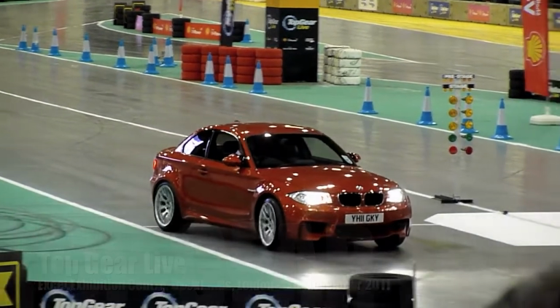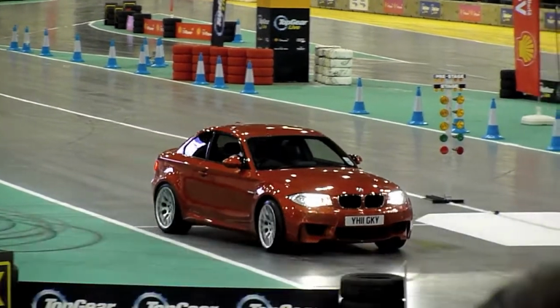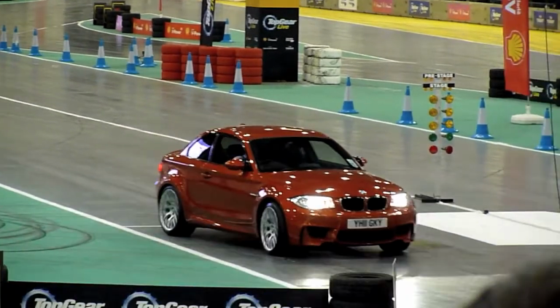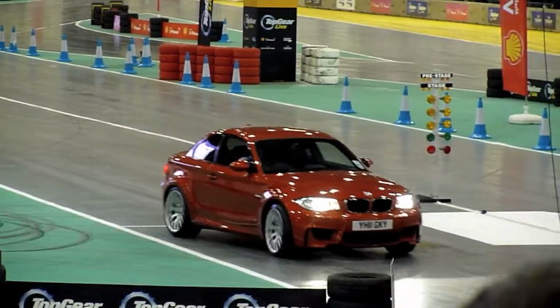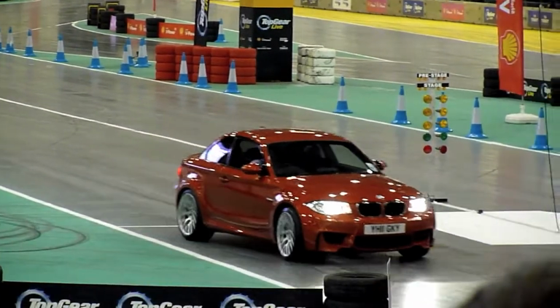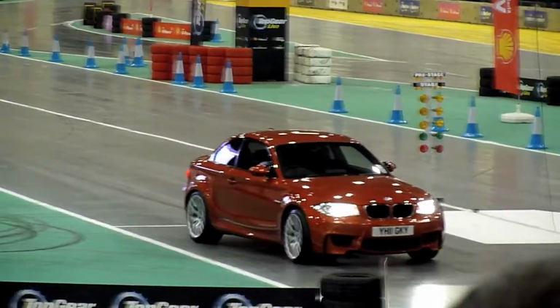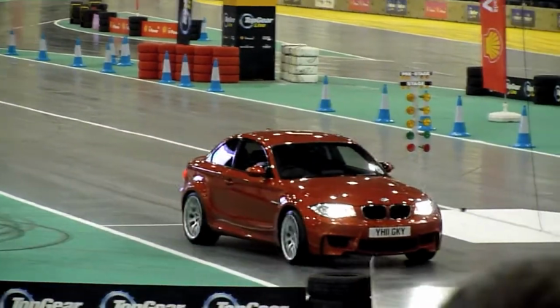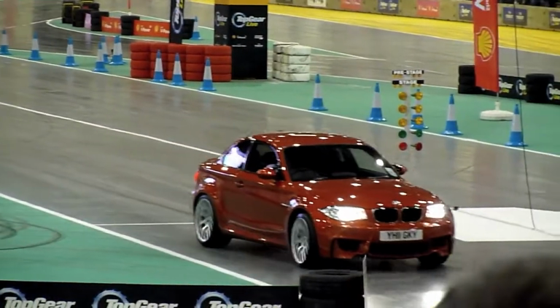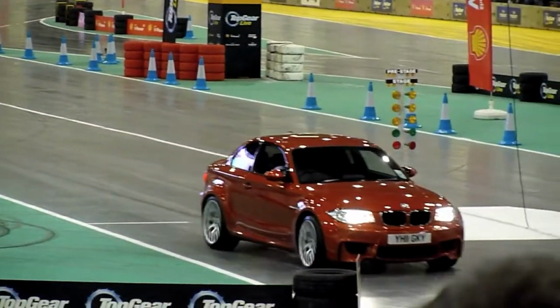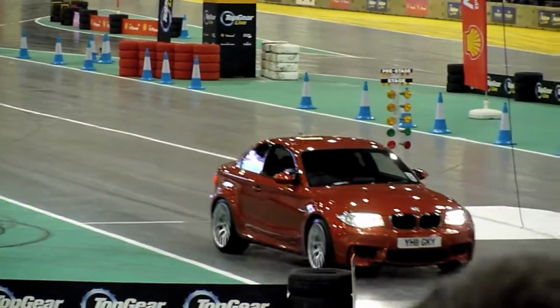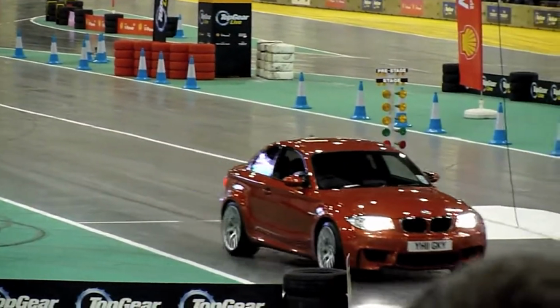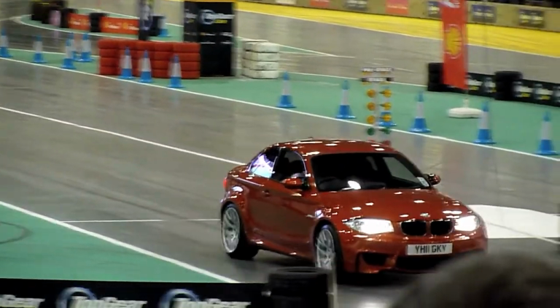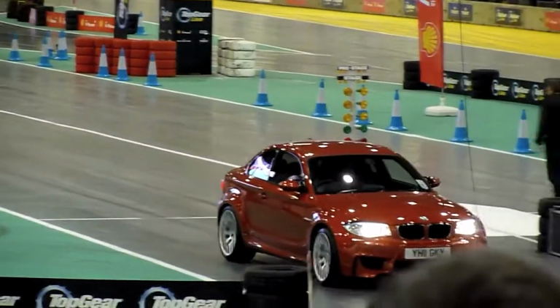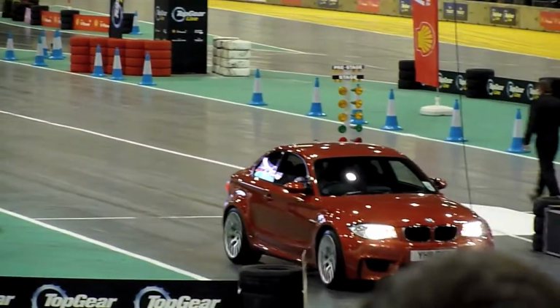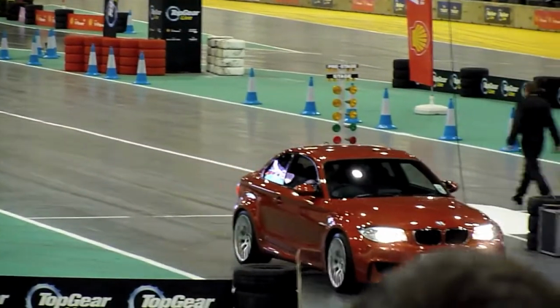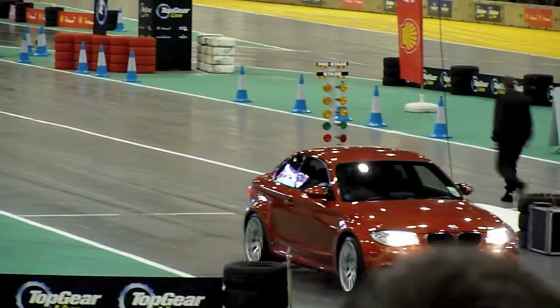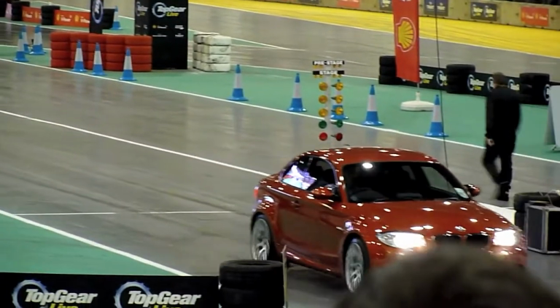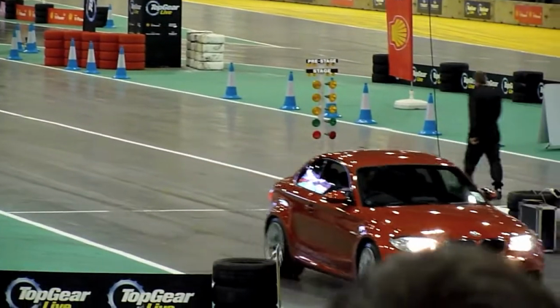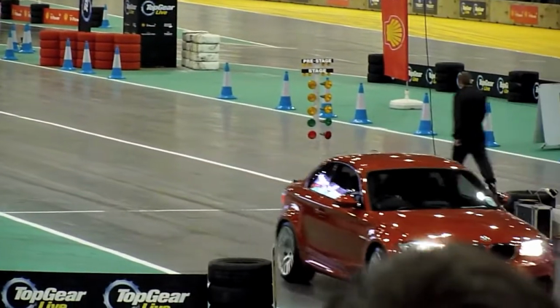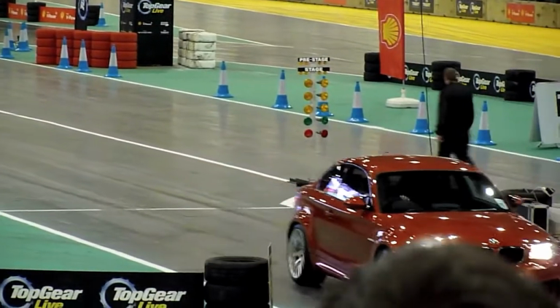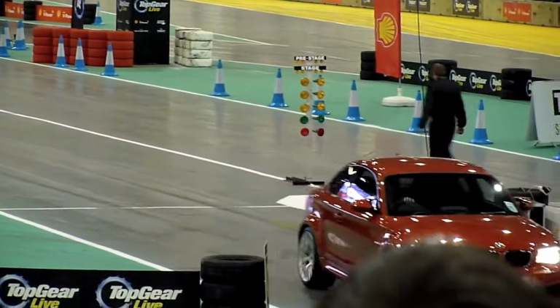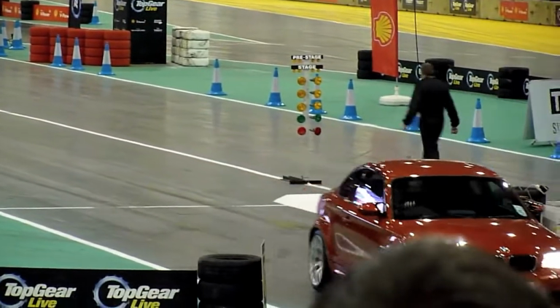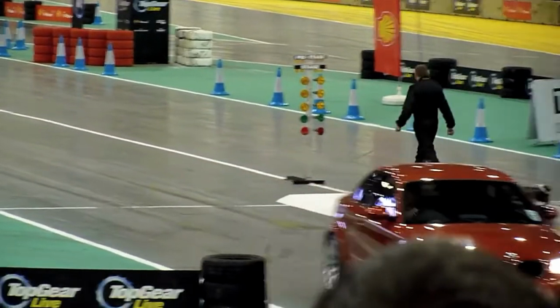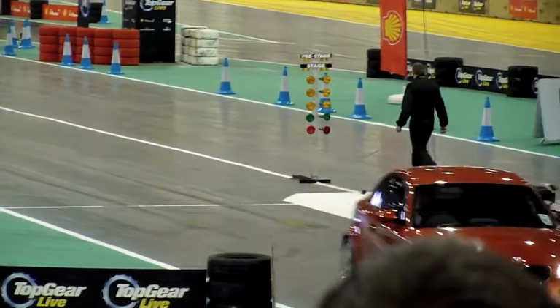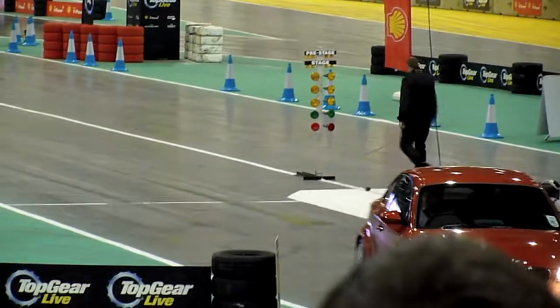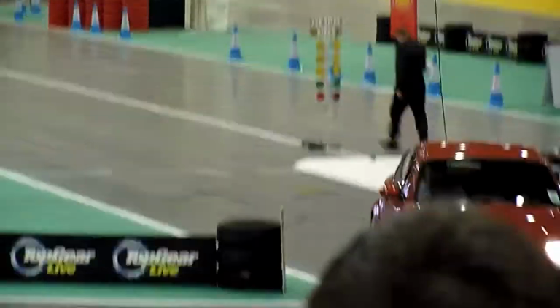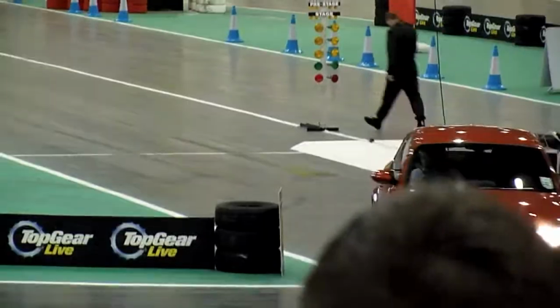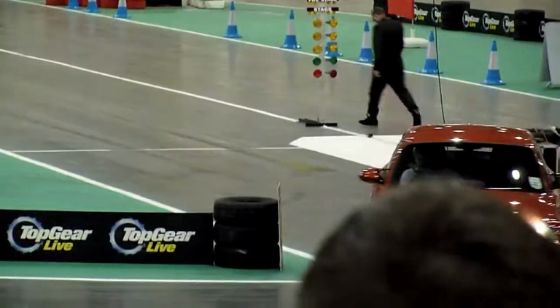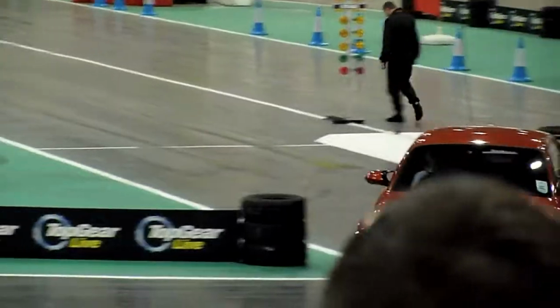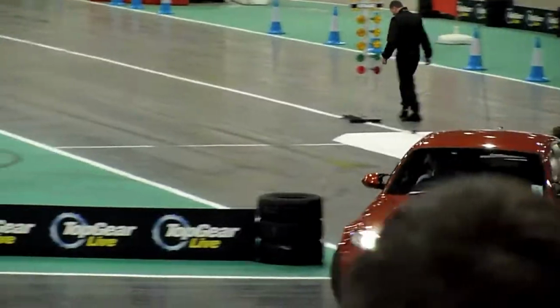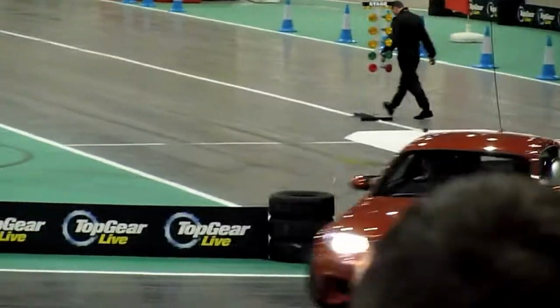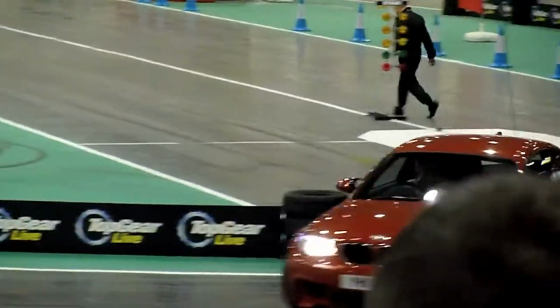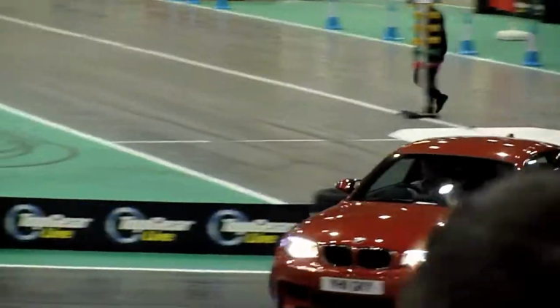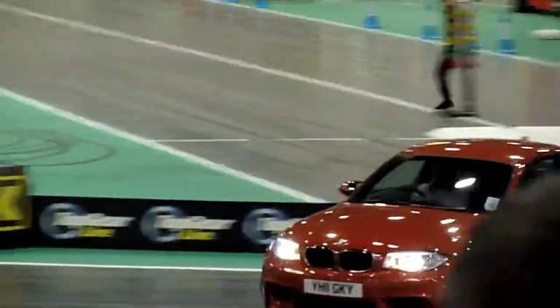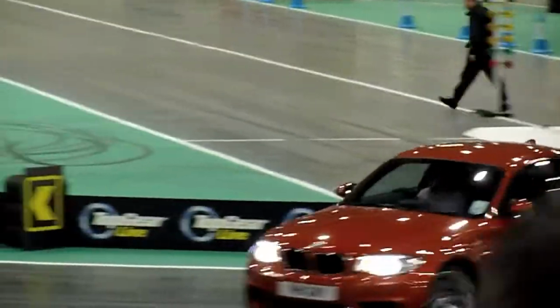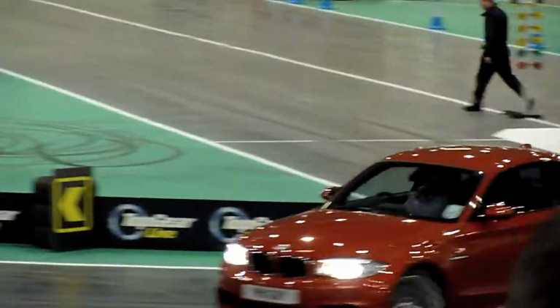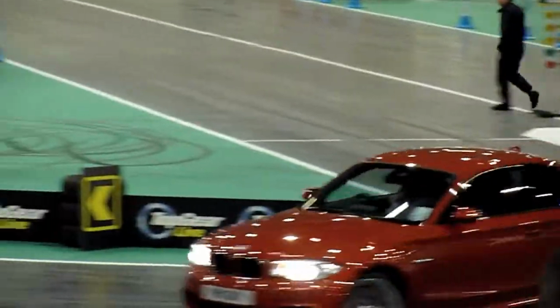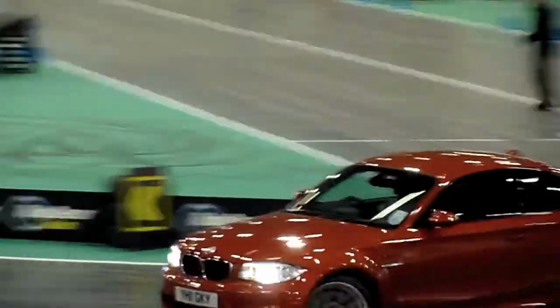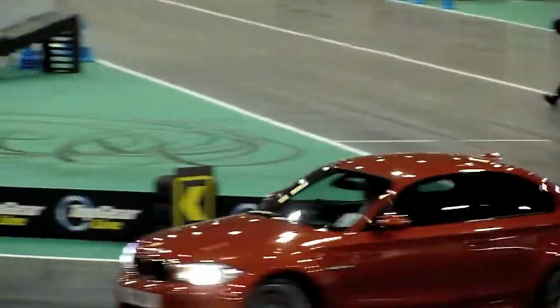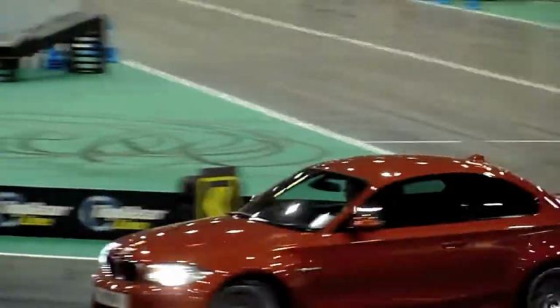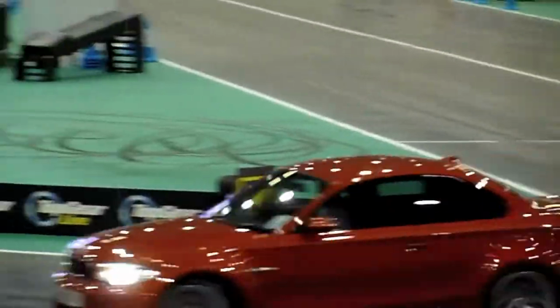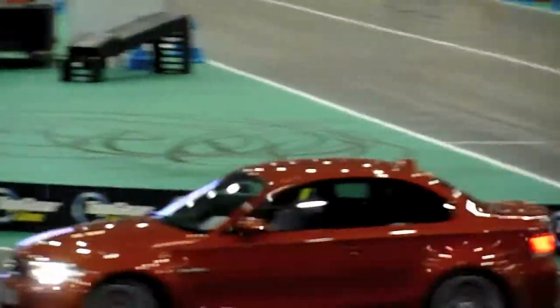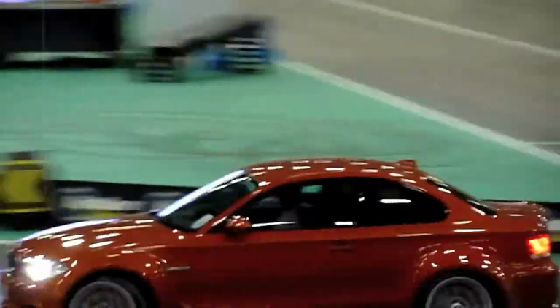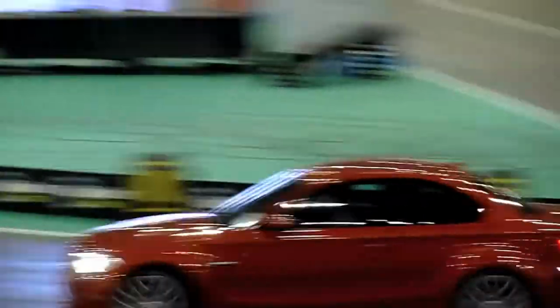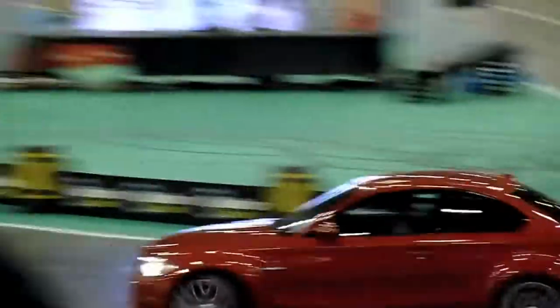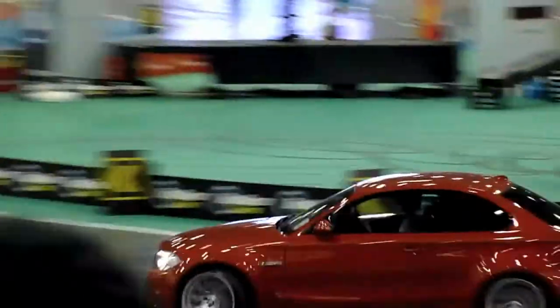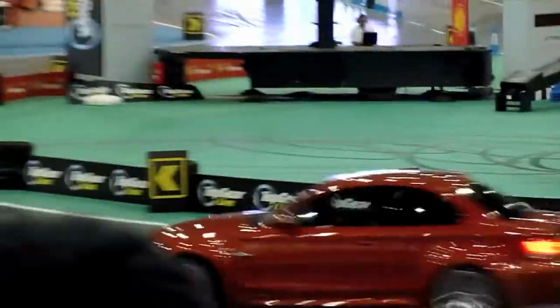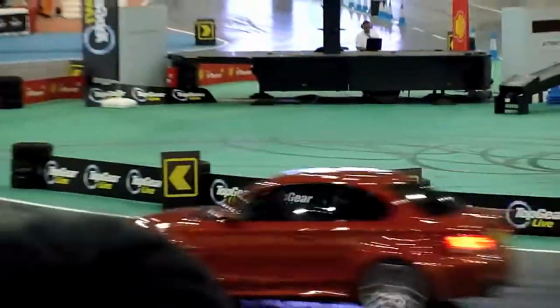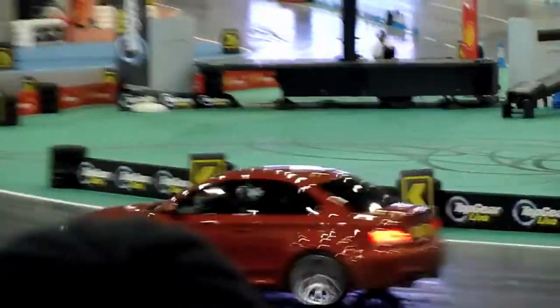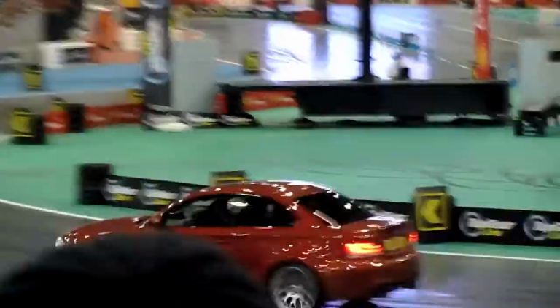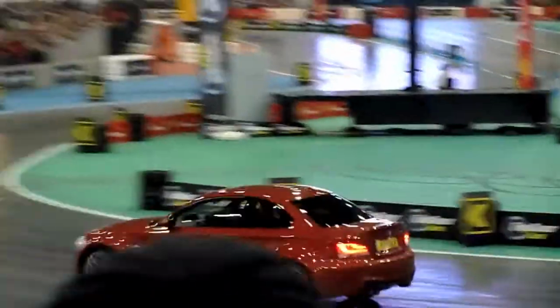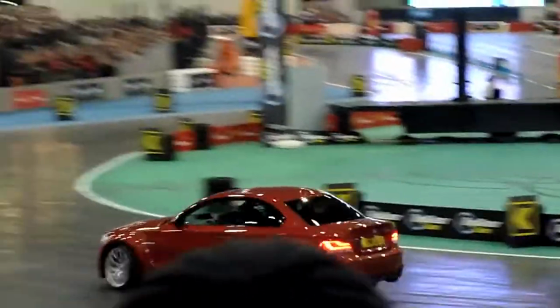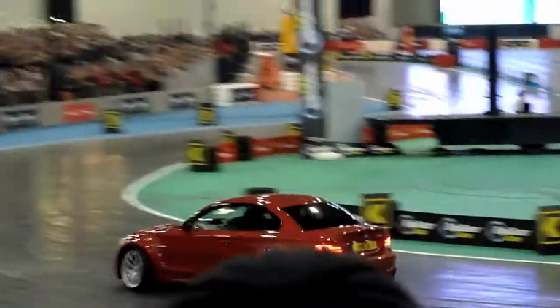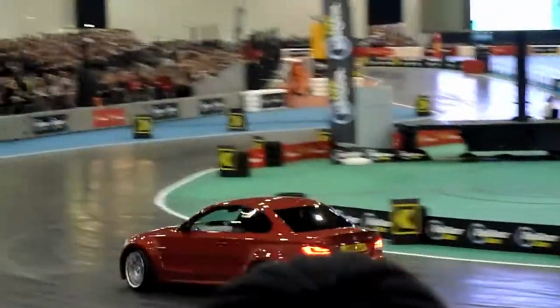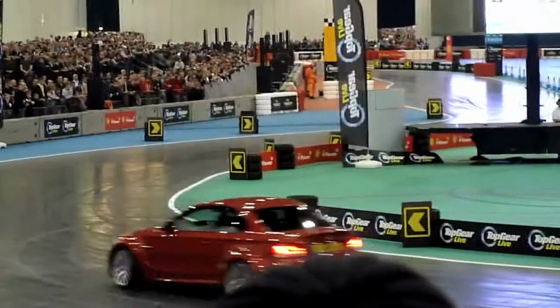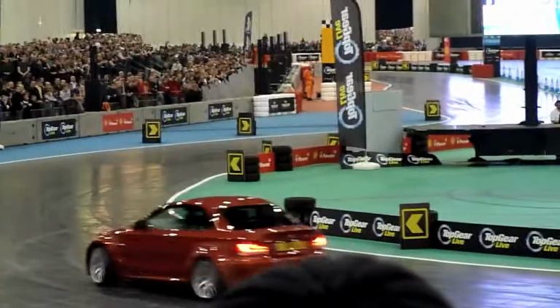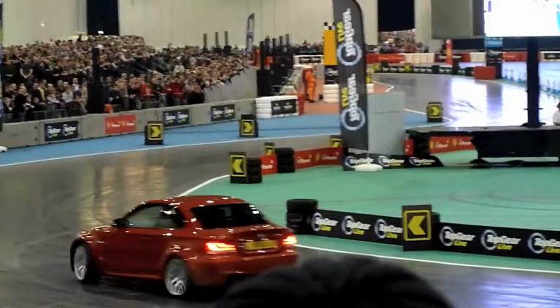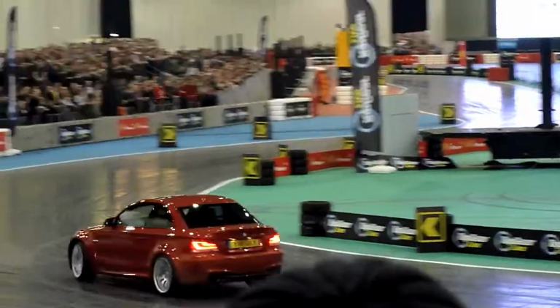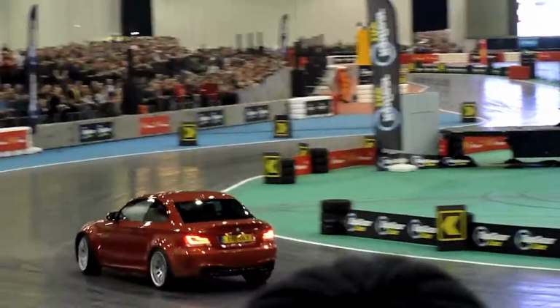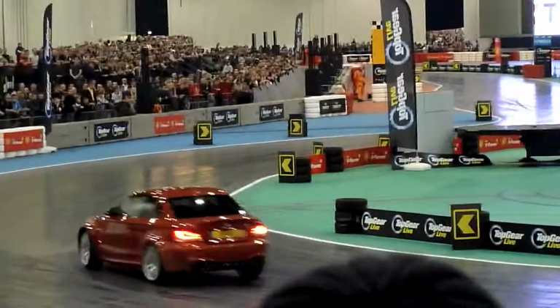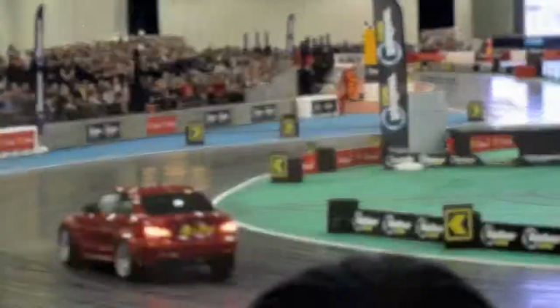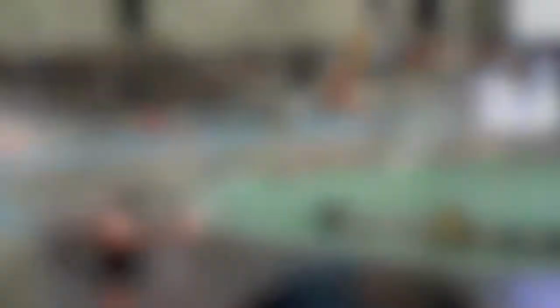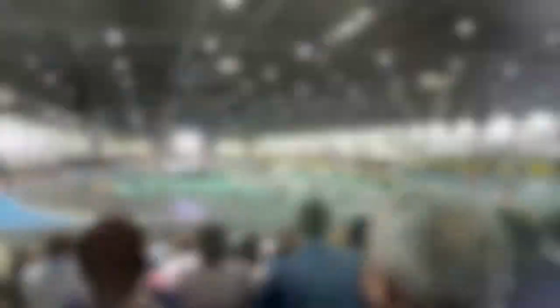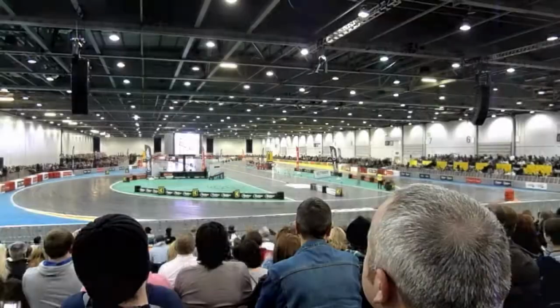But as Tiff mentioned, this is a proper race track, and we'll be doing some proper racing. And to do proper racing, we've got two here — the lights!